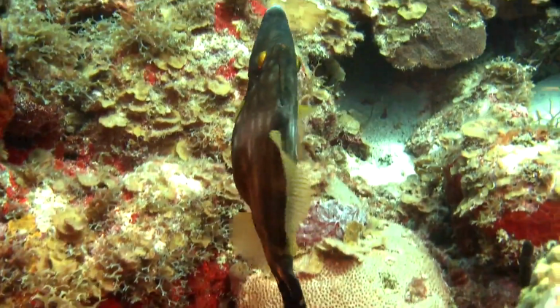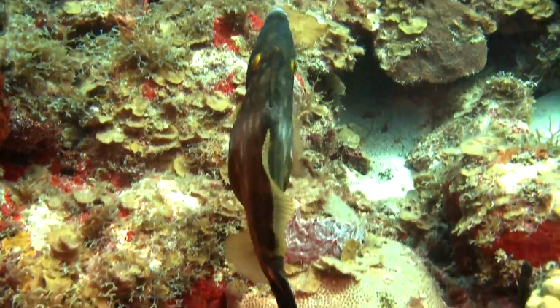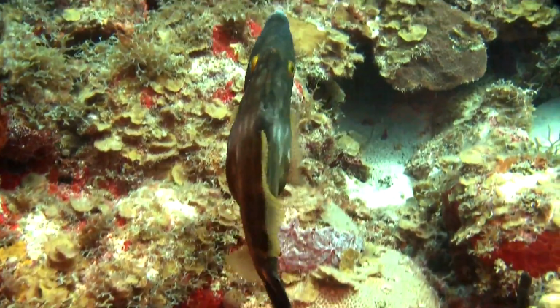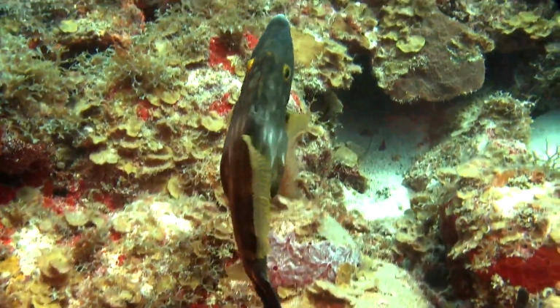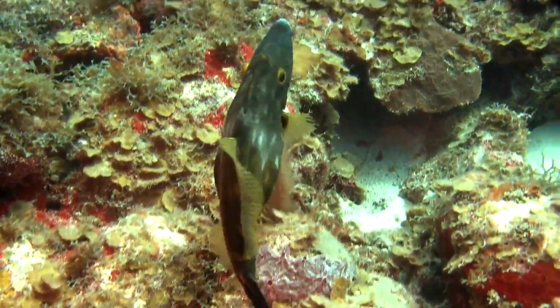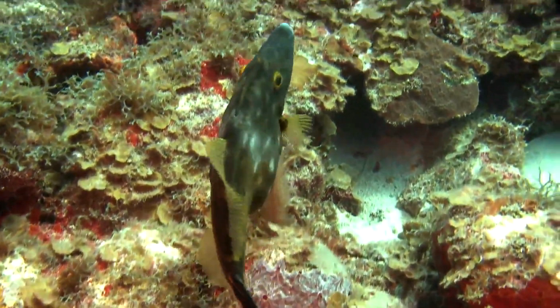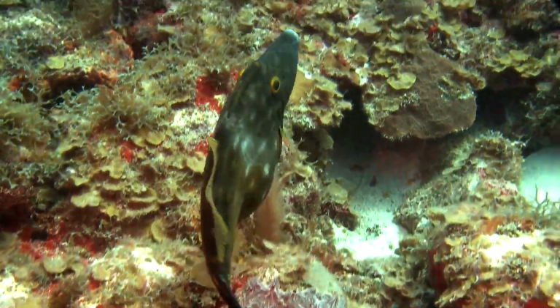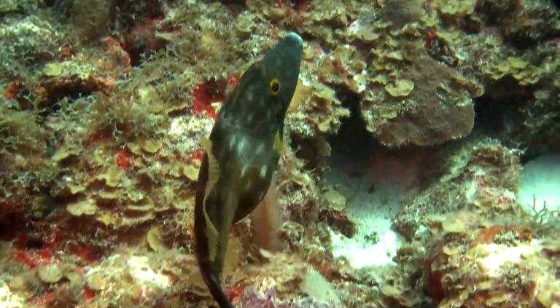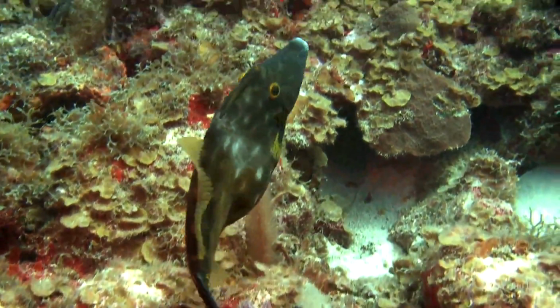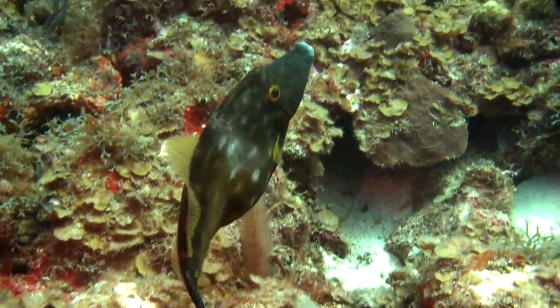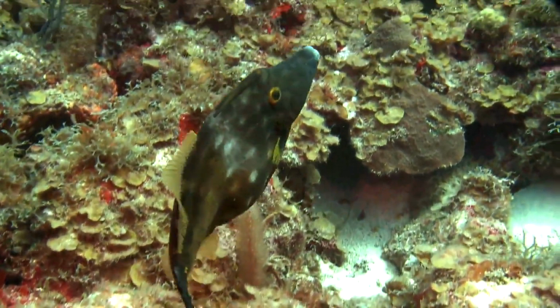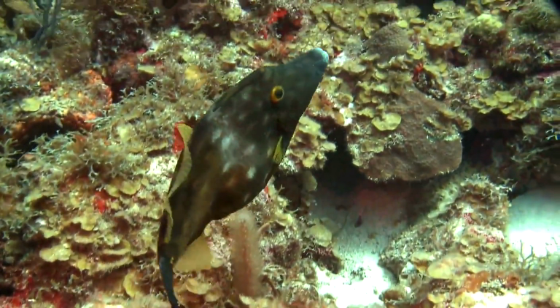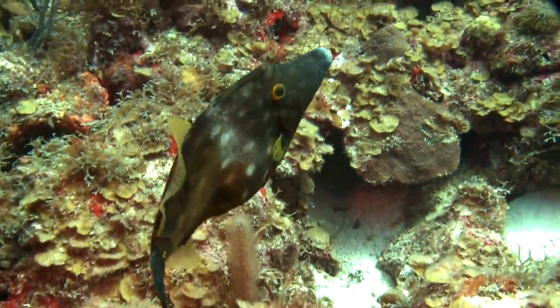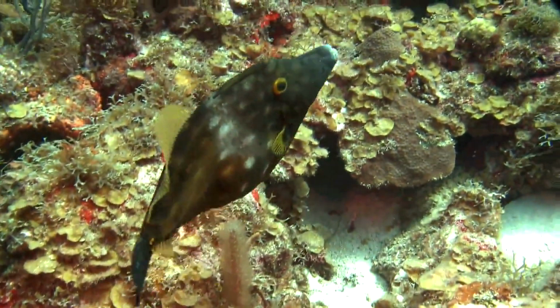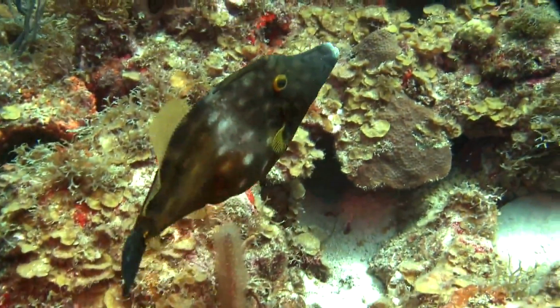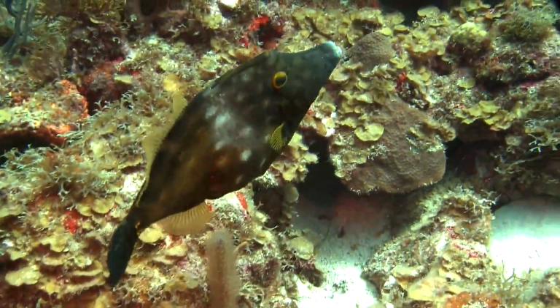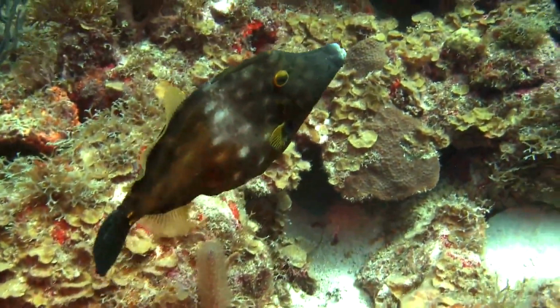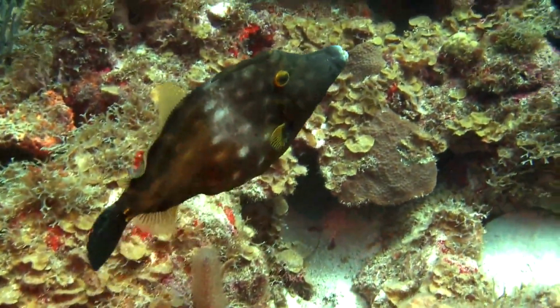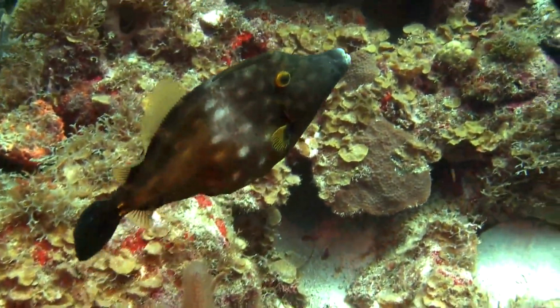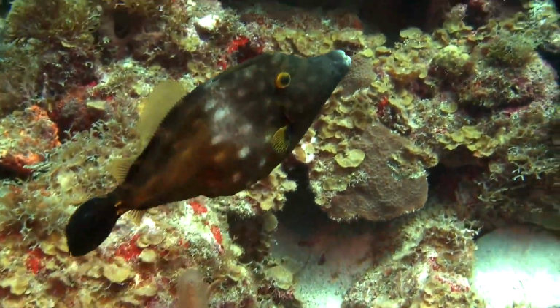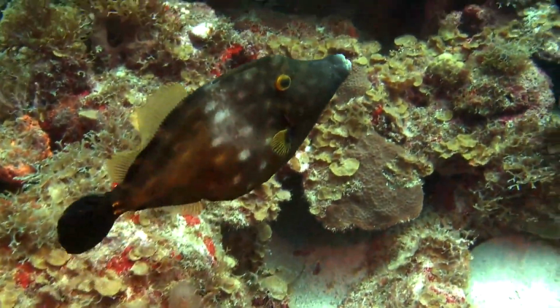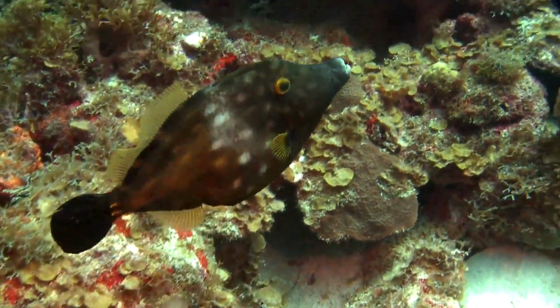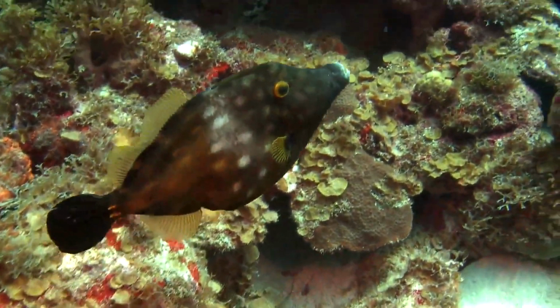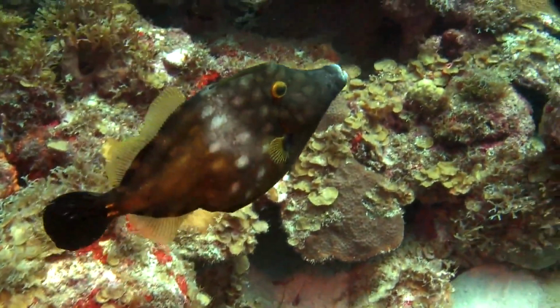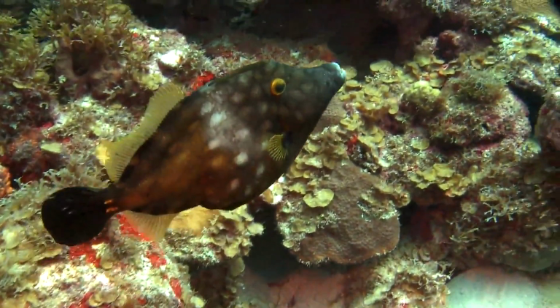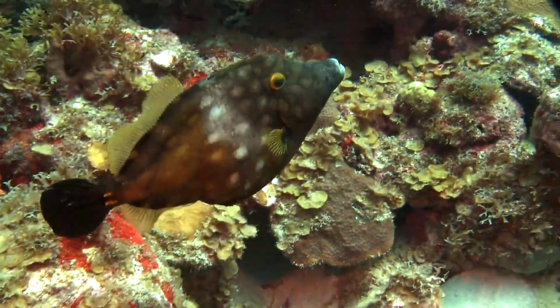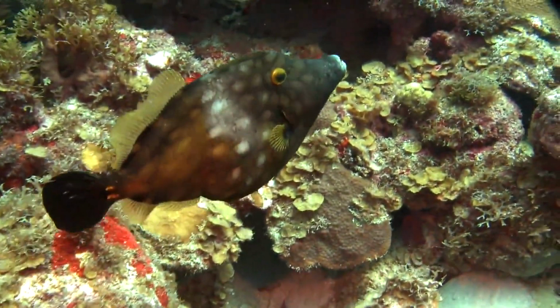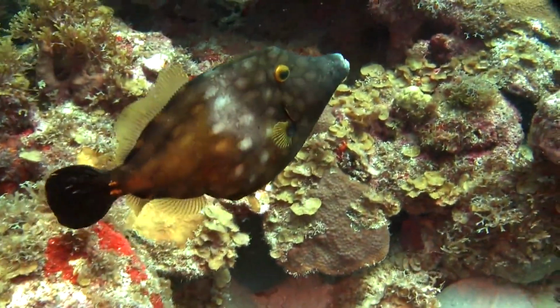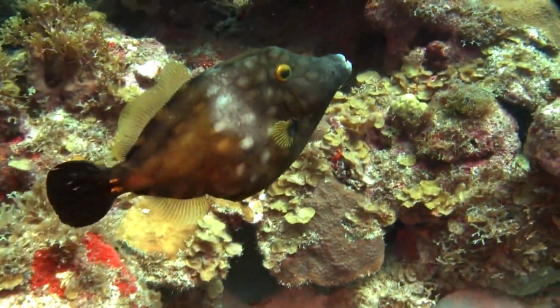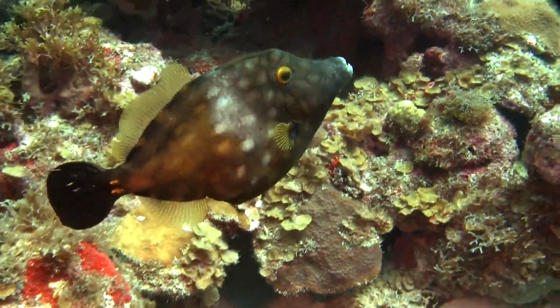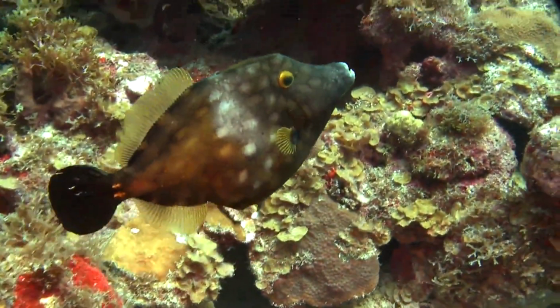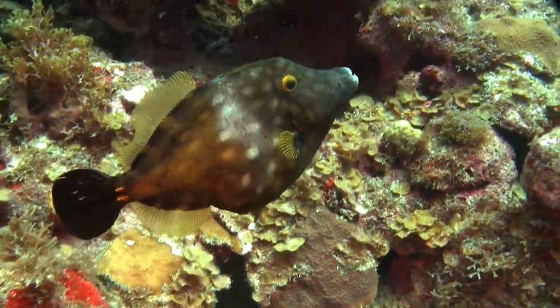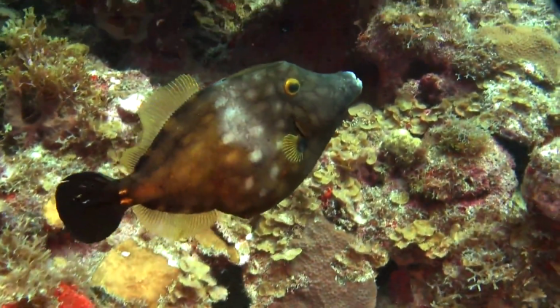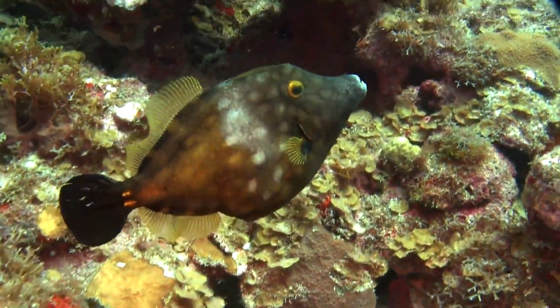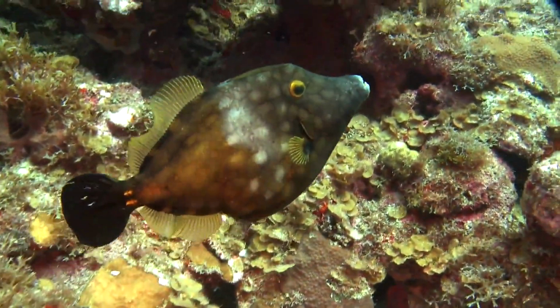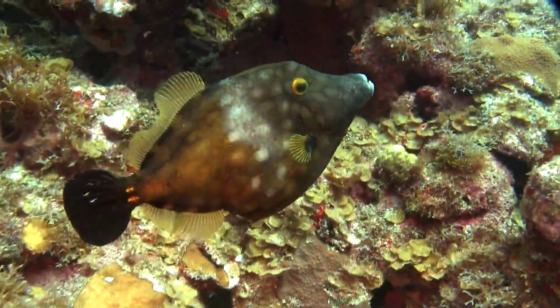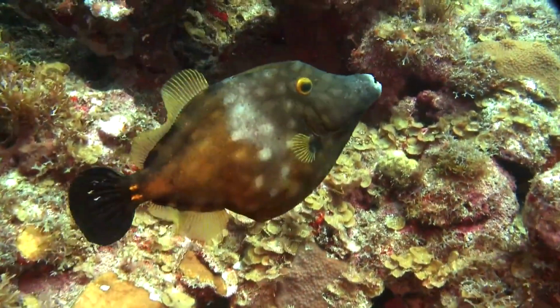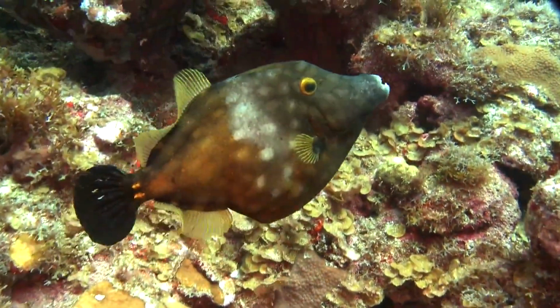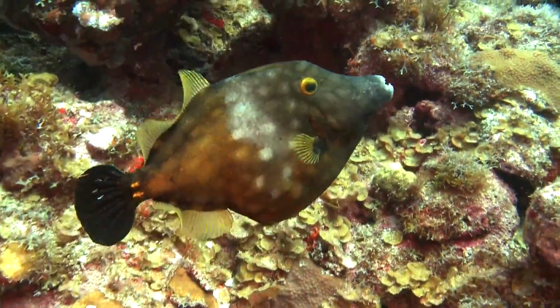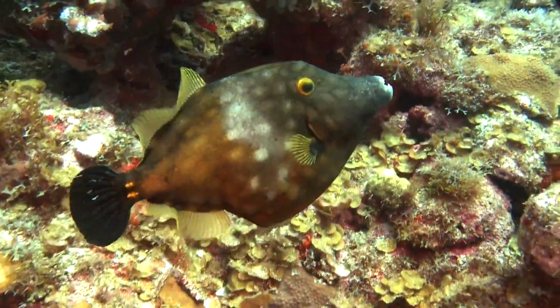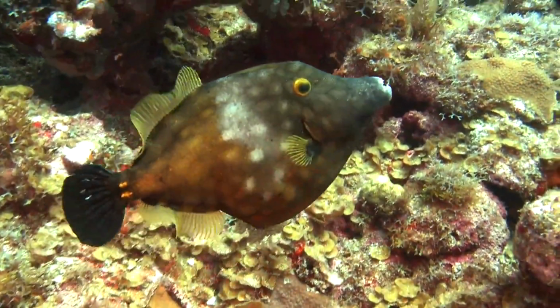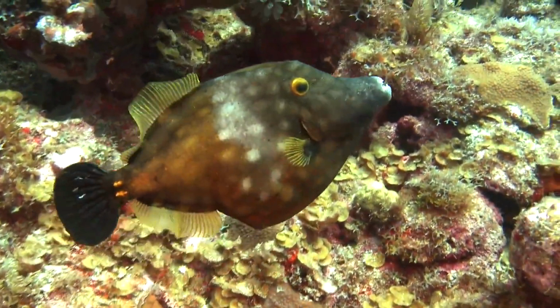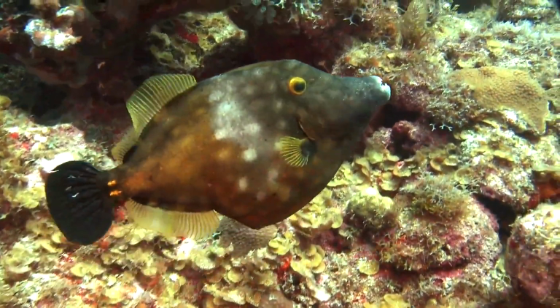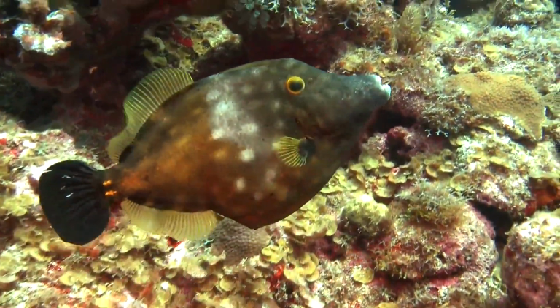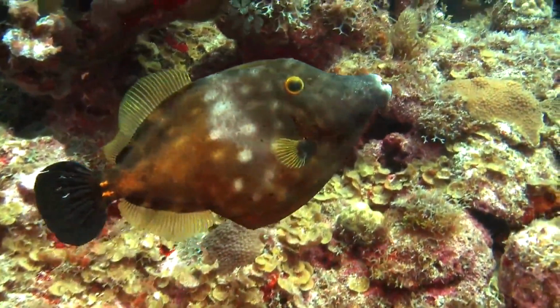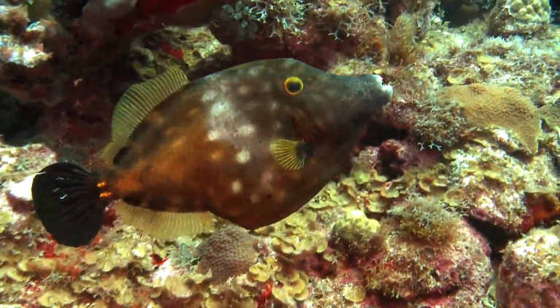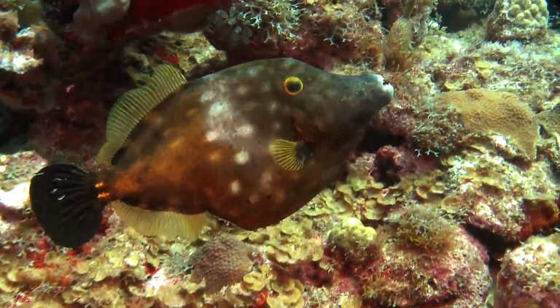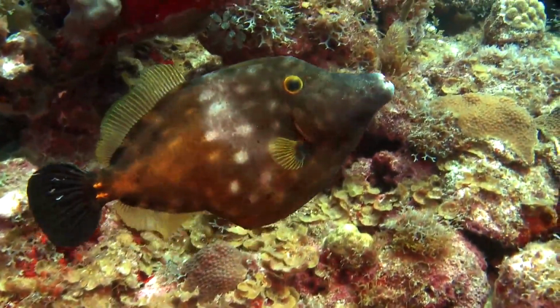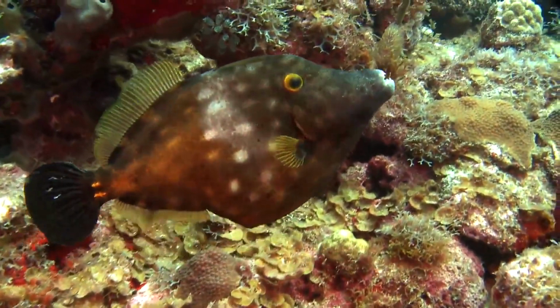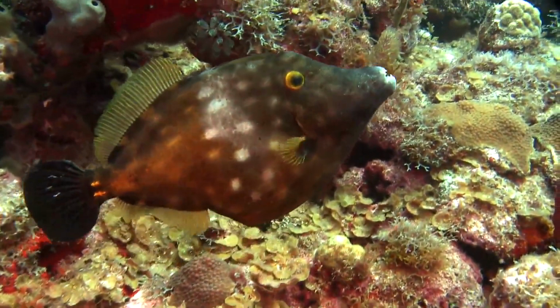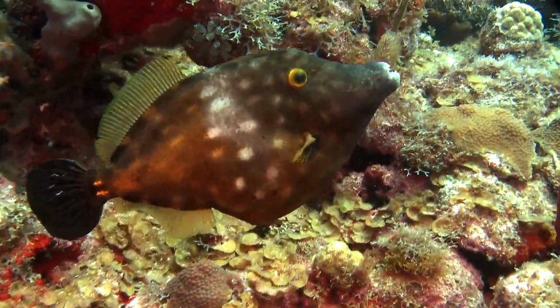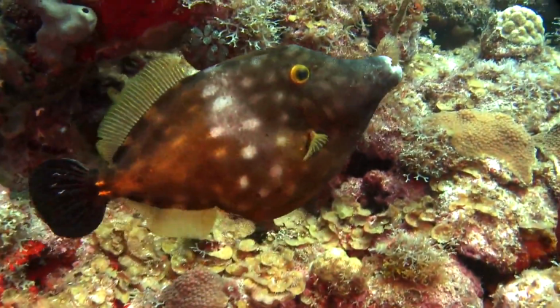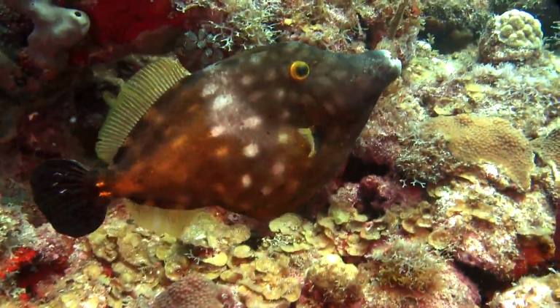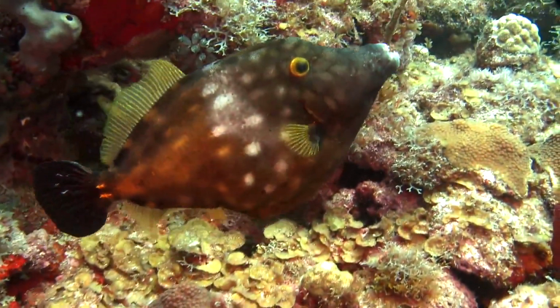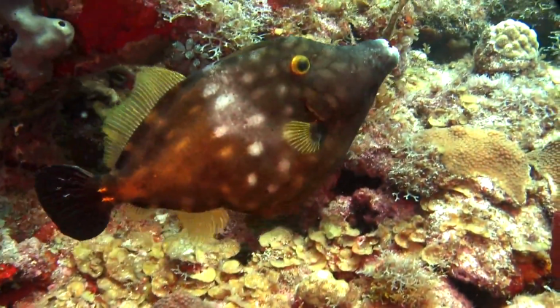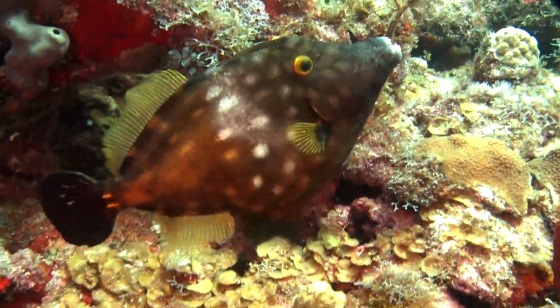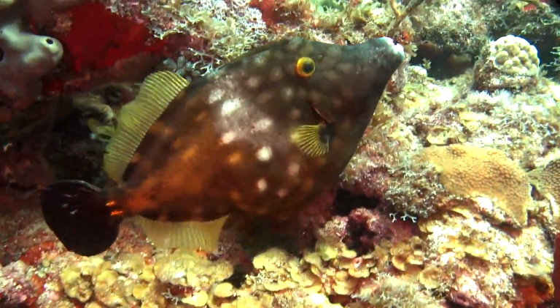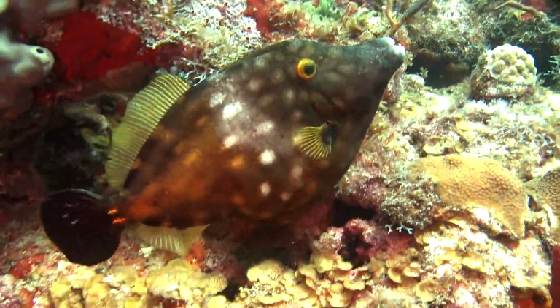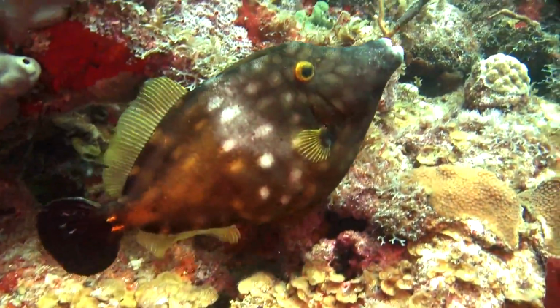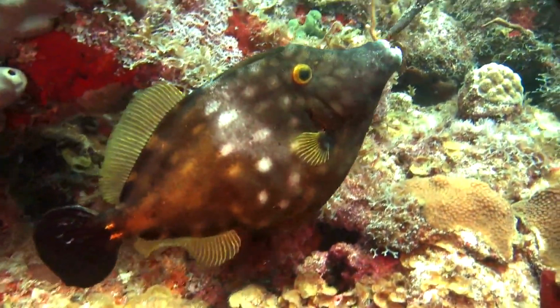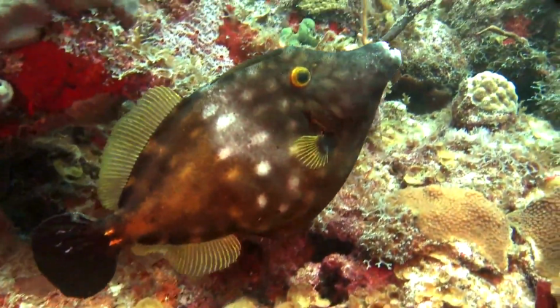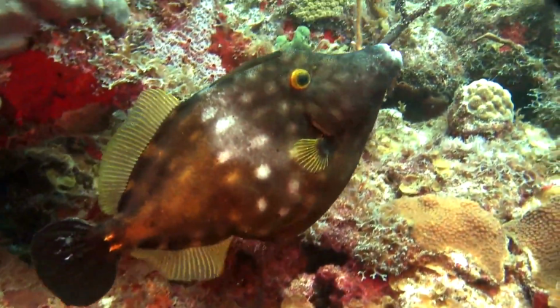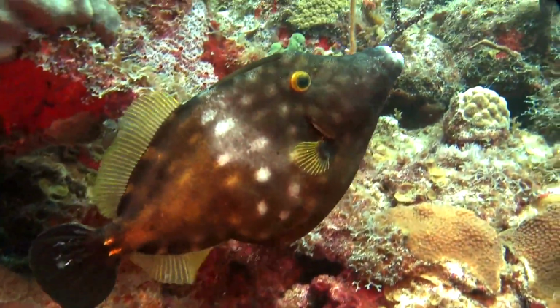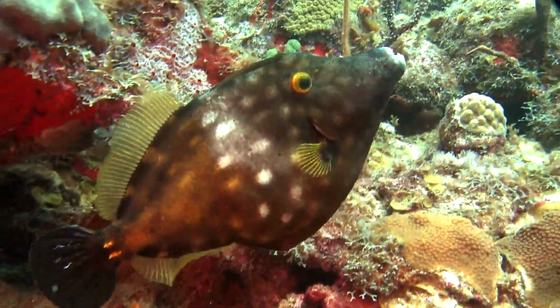Filefish swim by rippling their soft dorsal and anal fins, which allows them to move forward or backward.